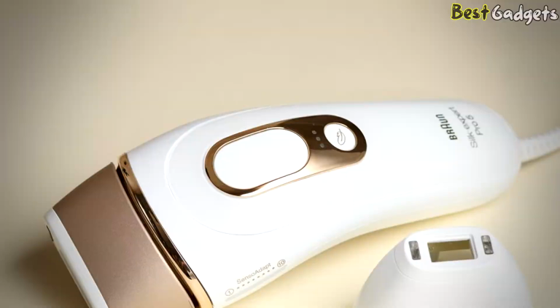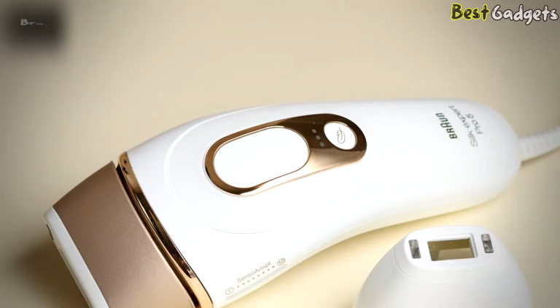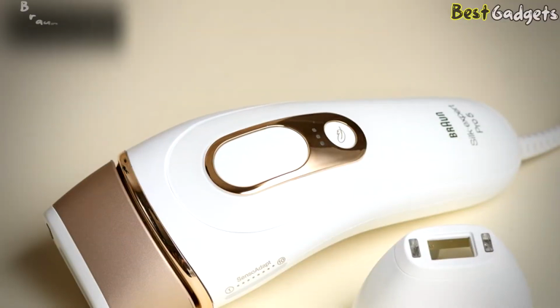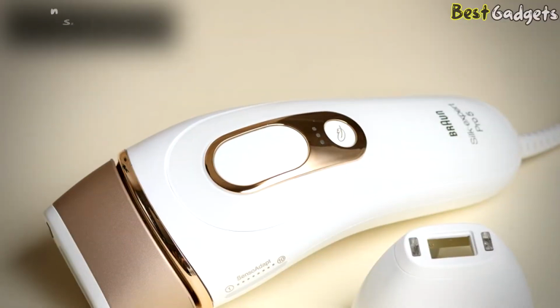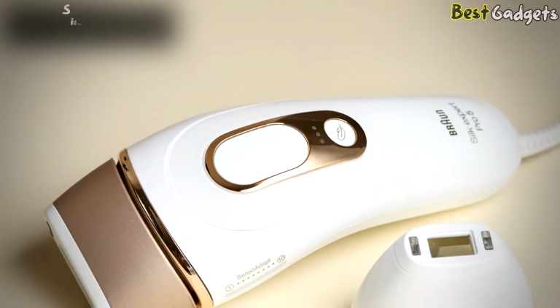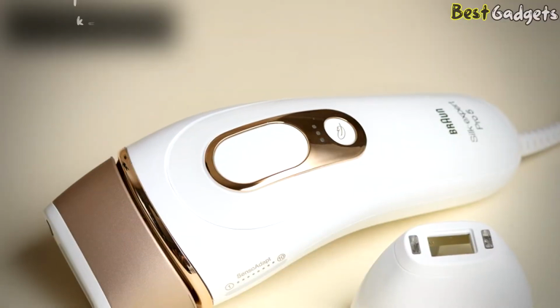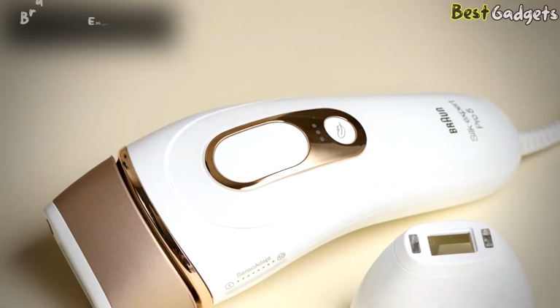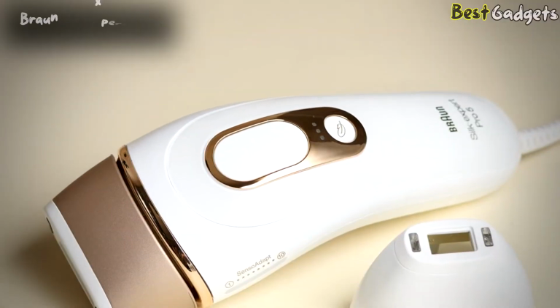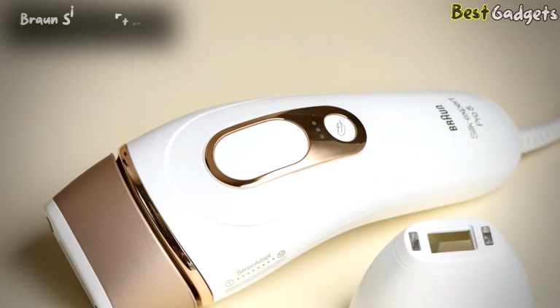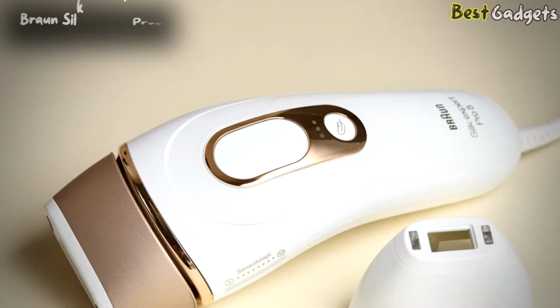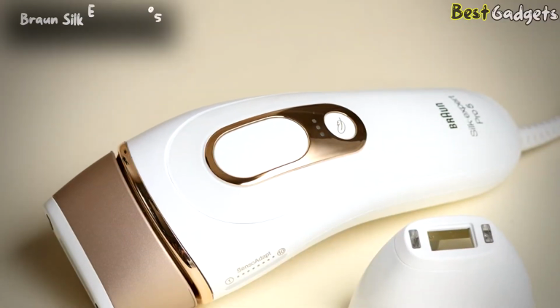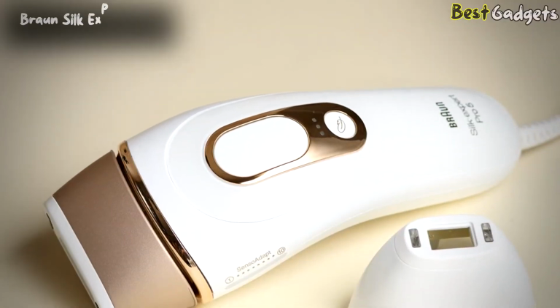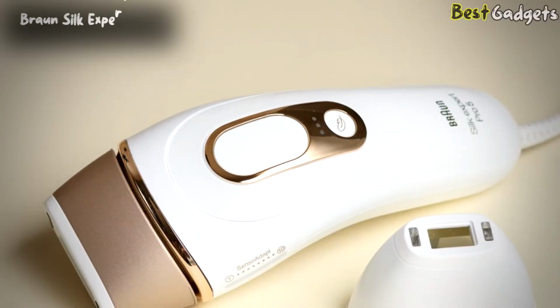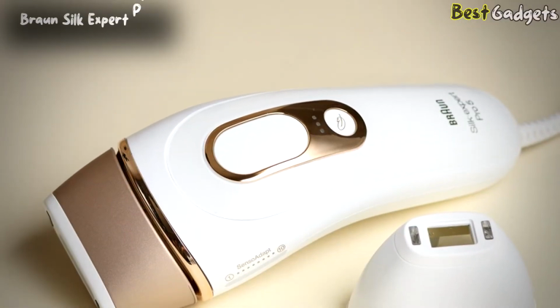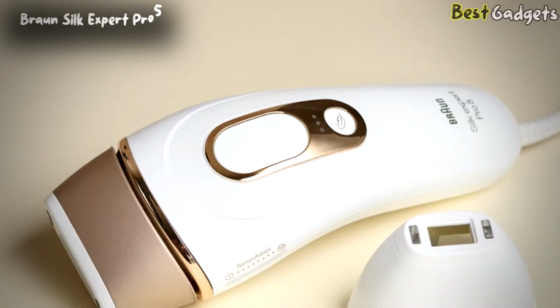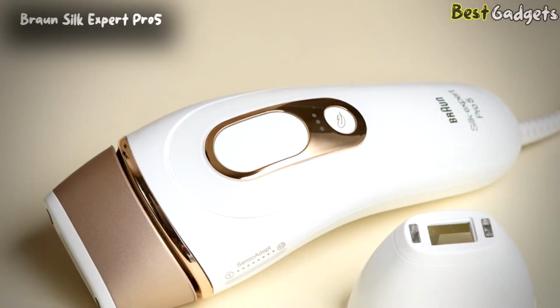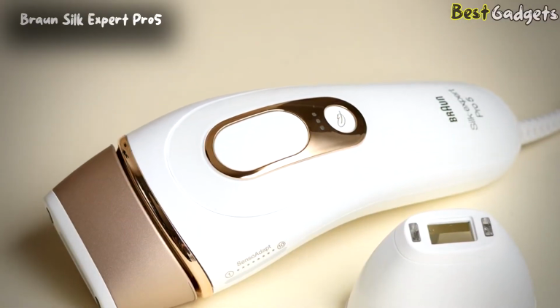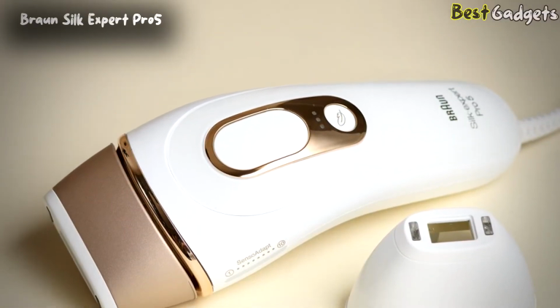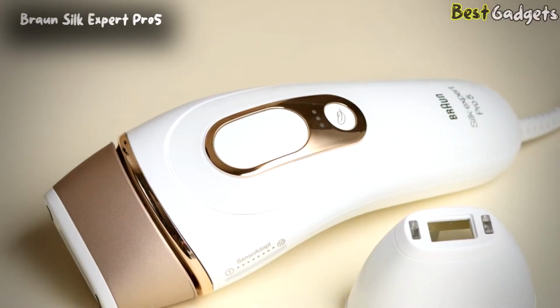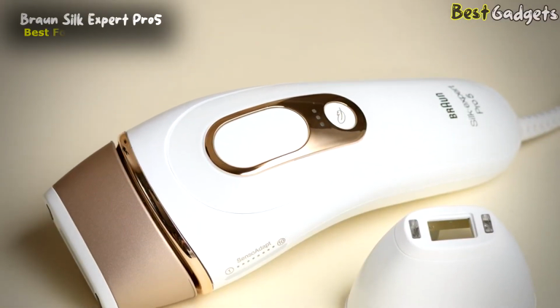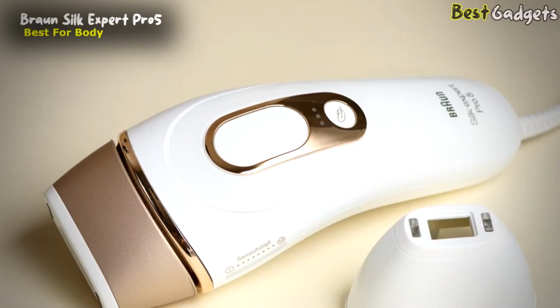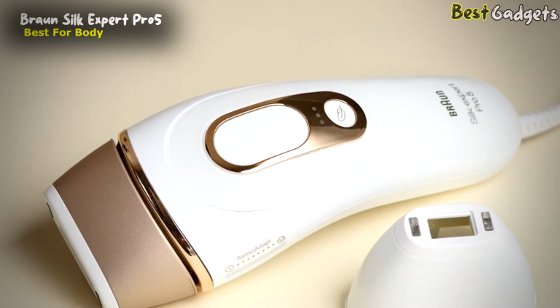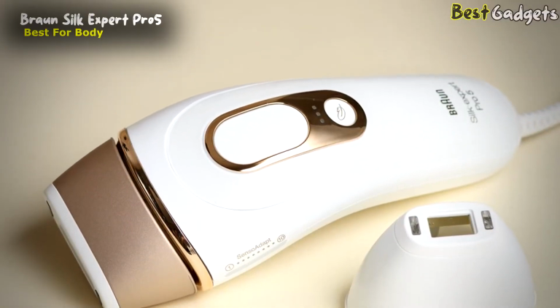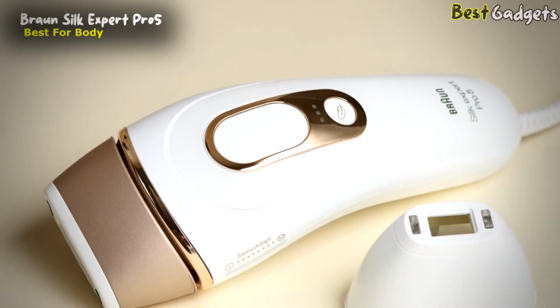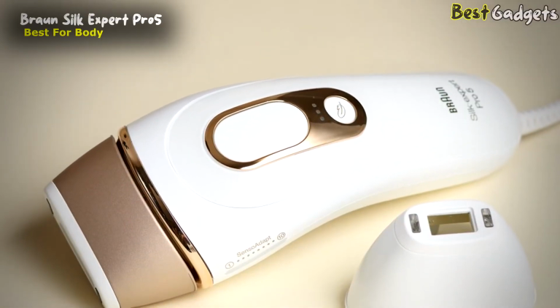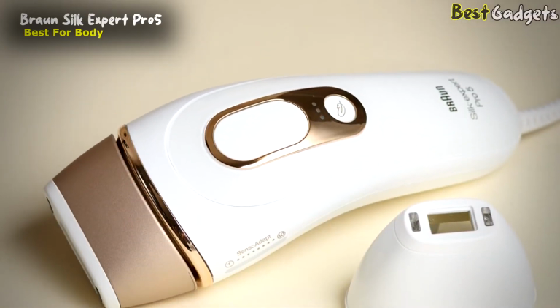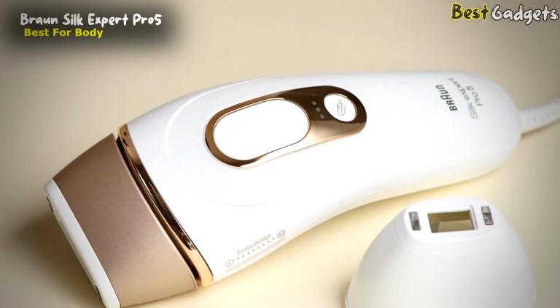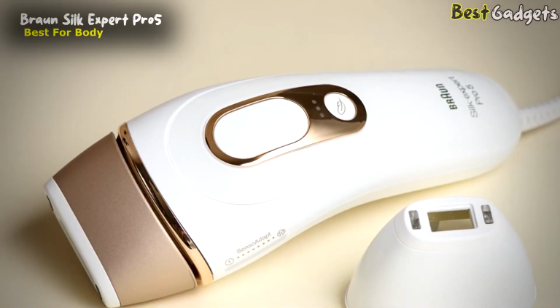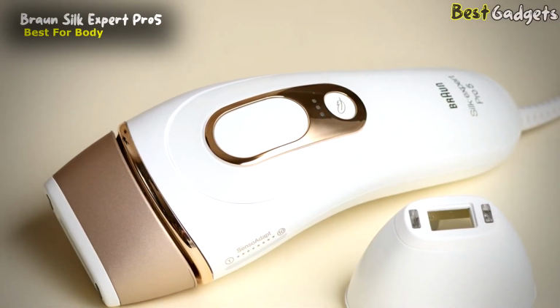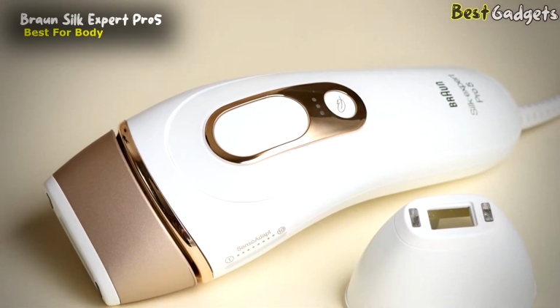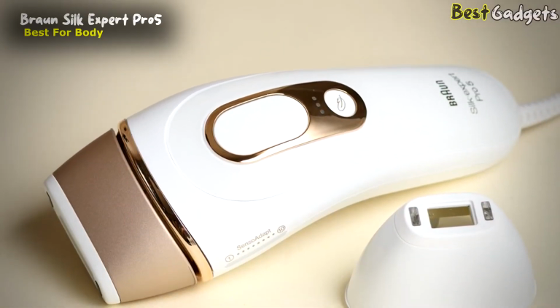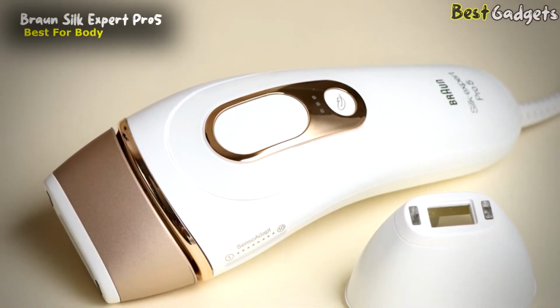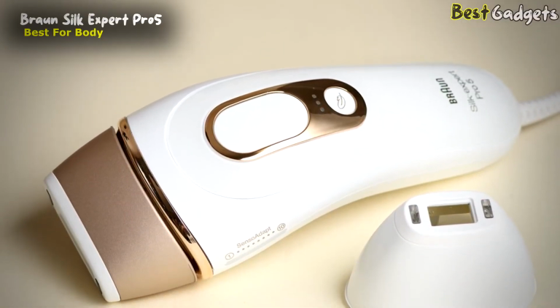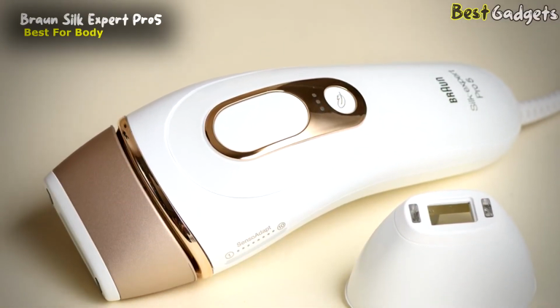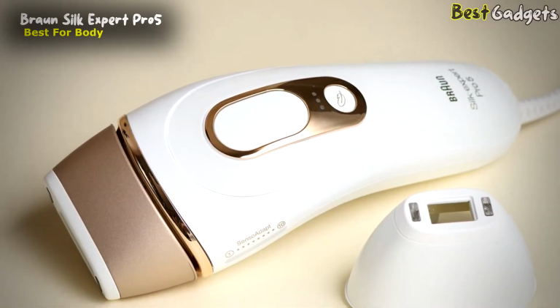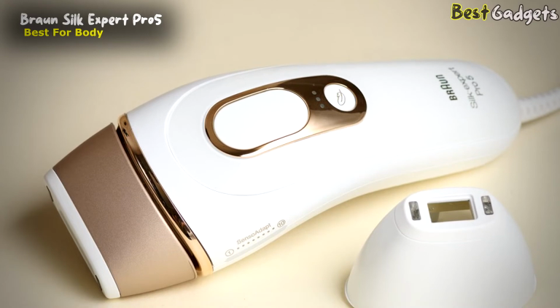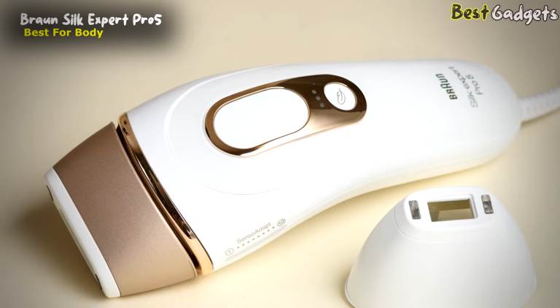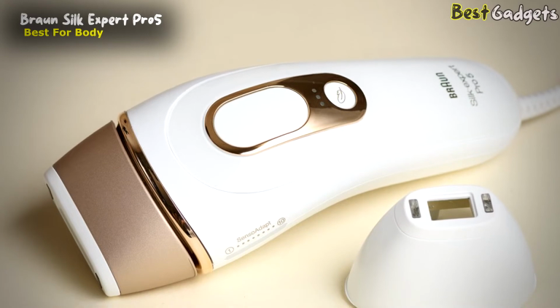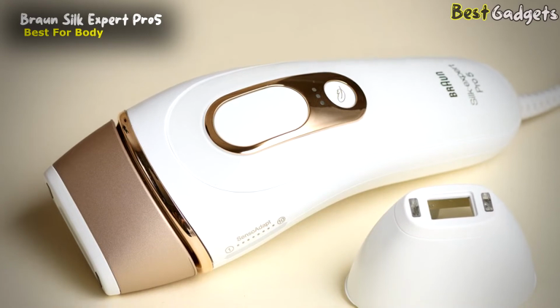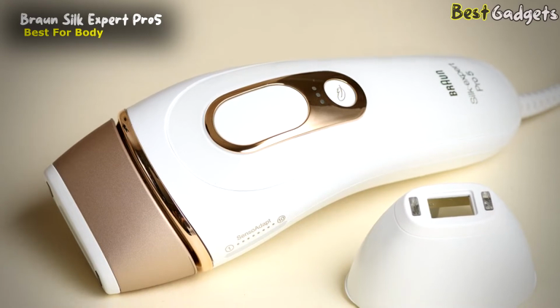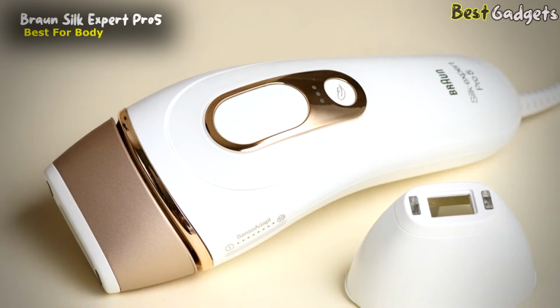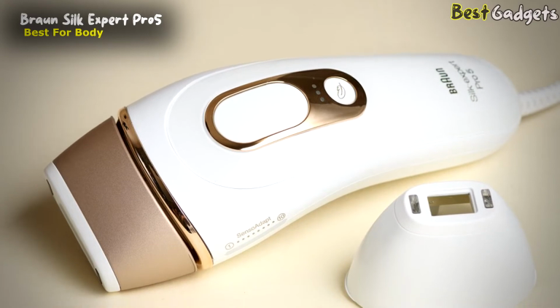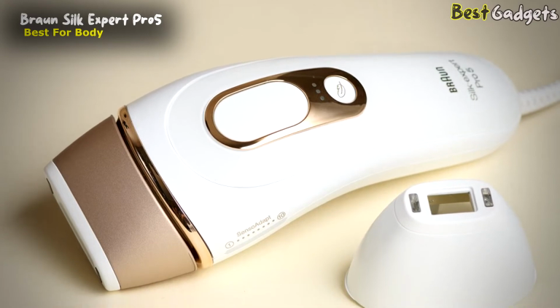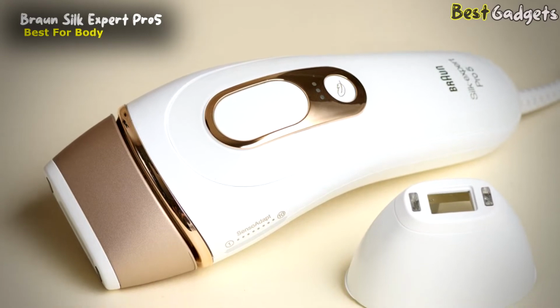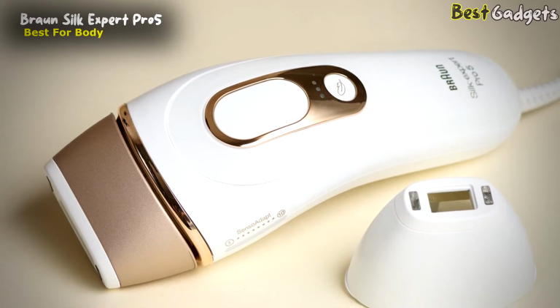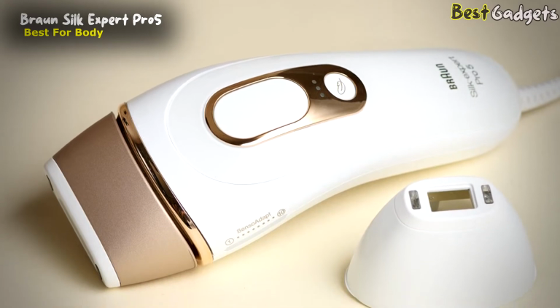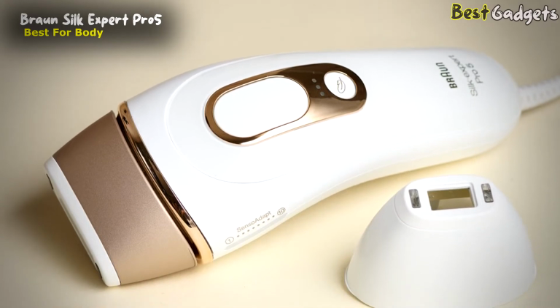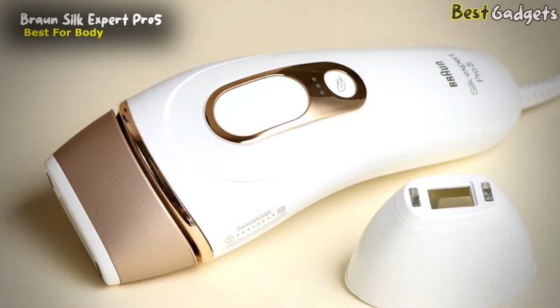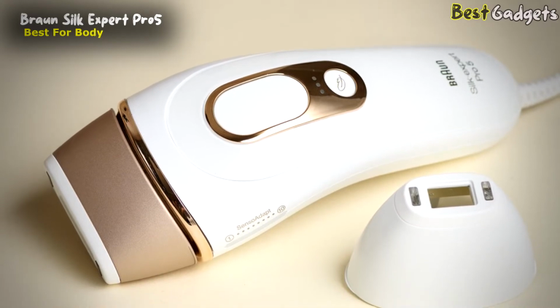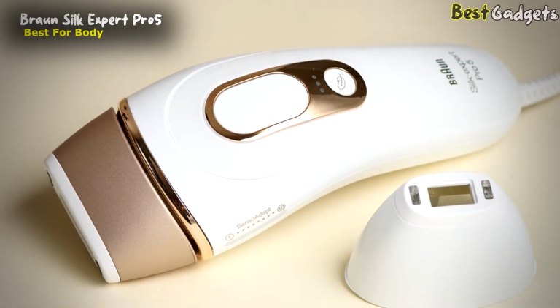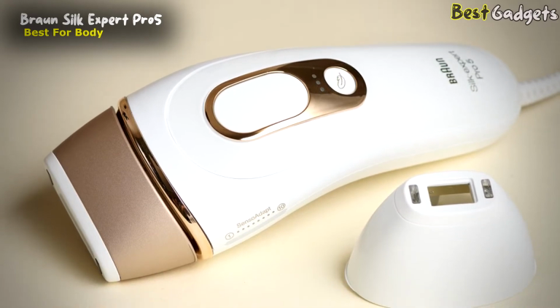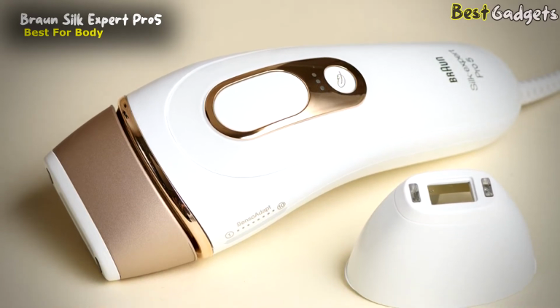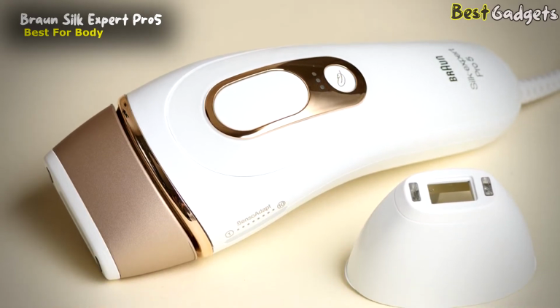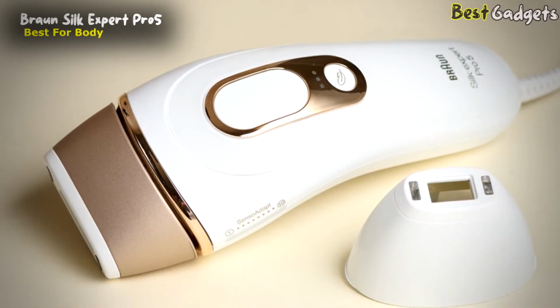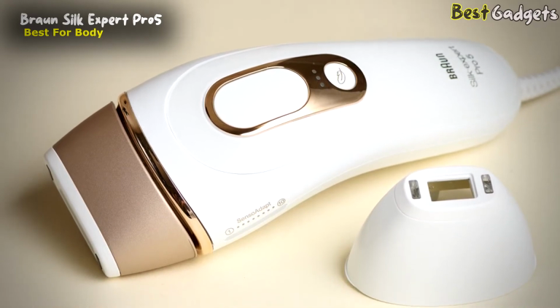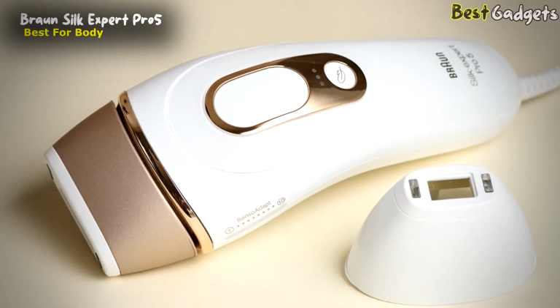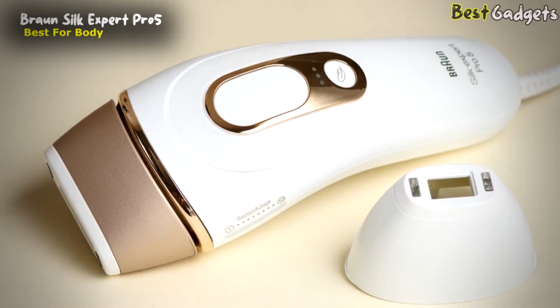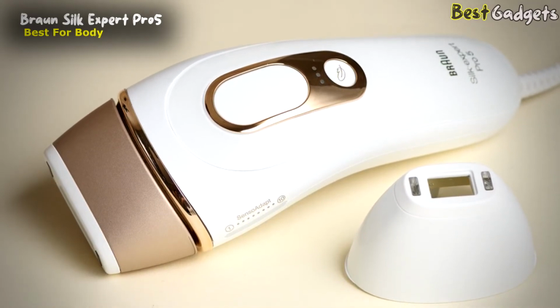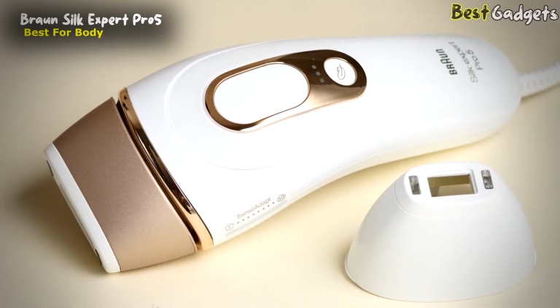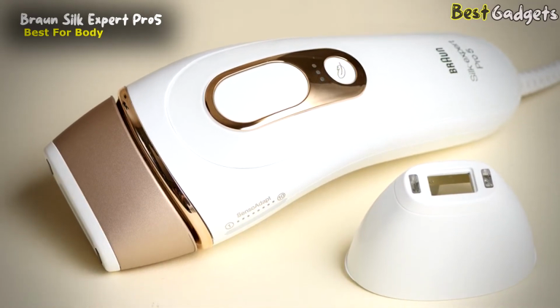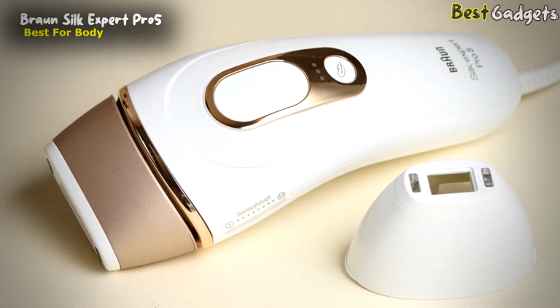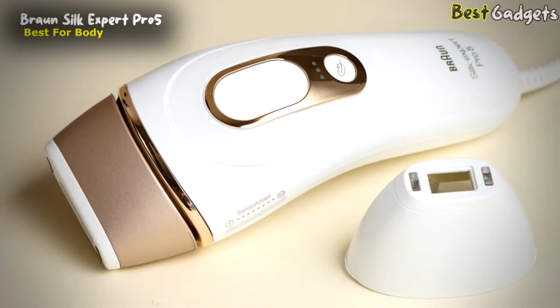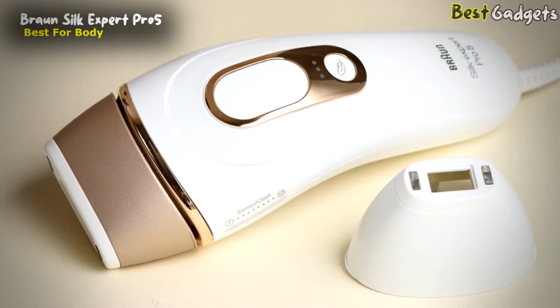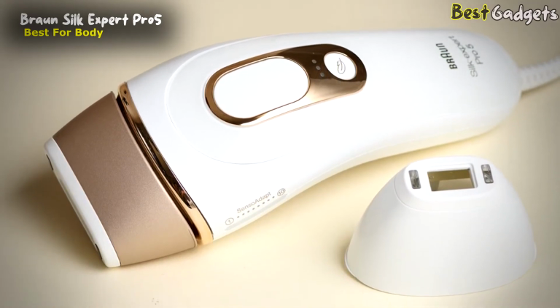Number 4: Braun Silk Expert Pro 5, the best for body laser hair removal. It's available at around $330.